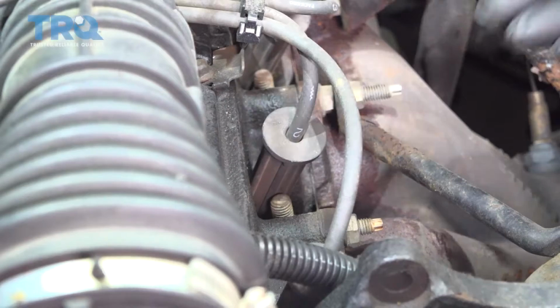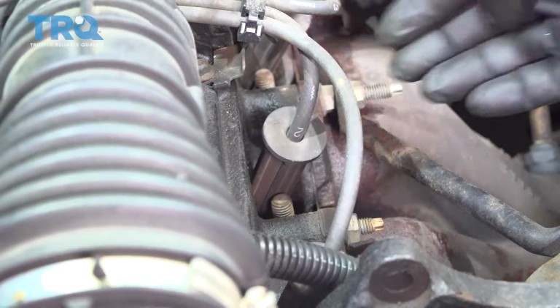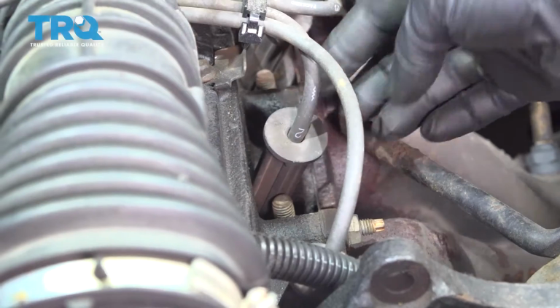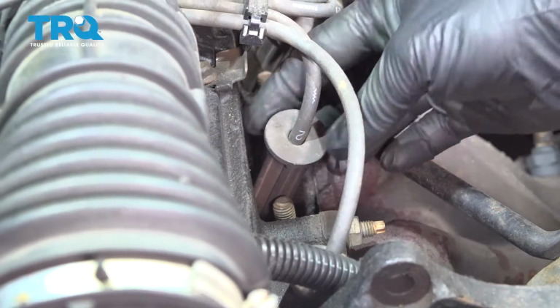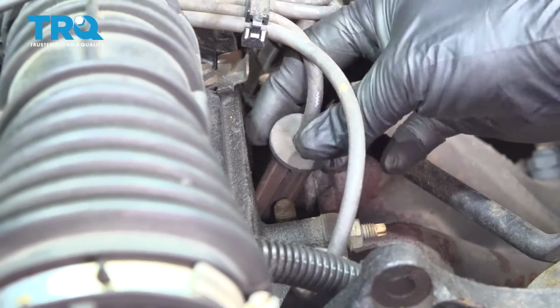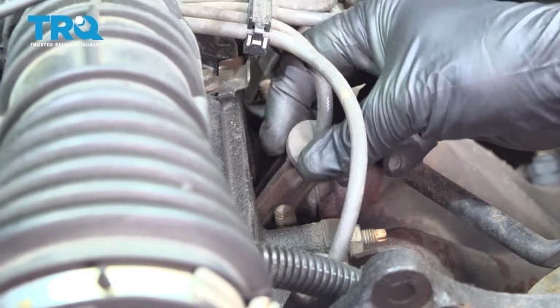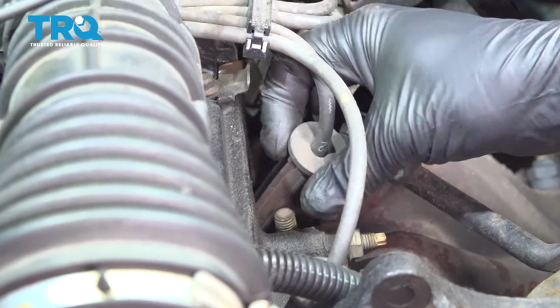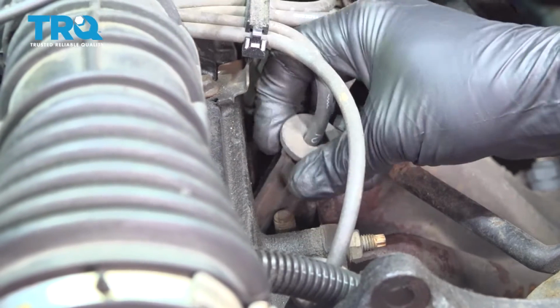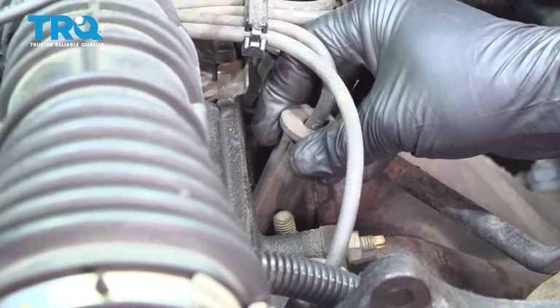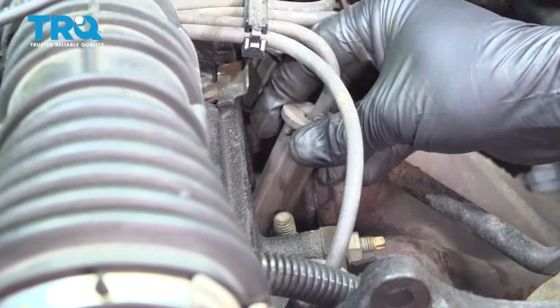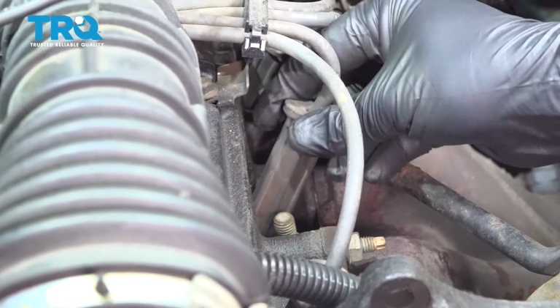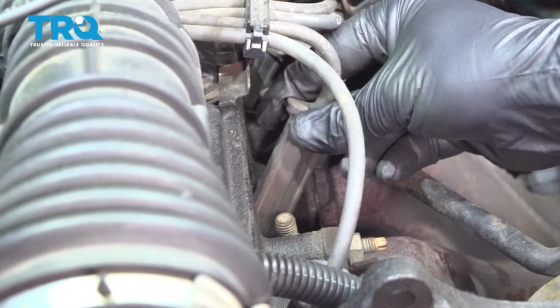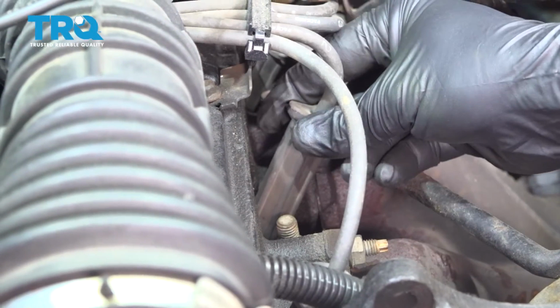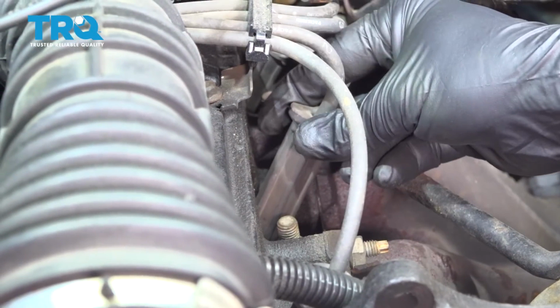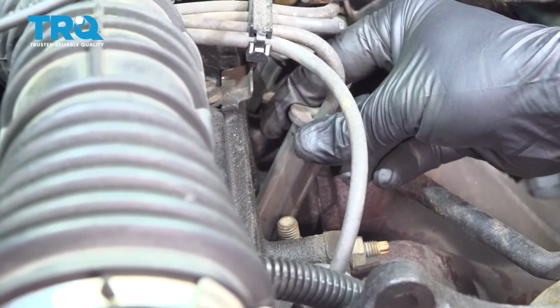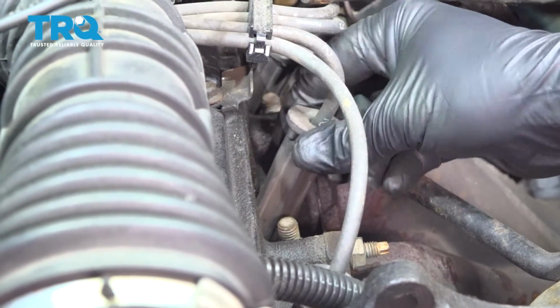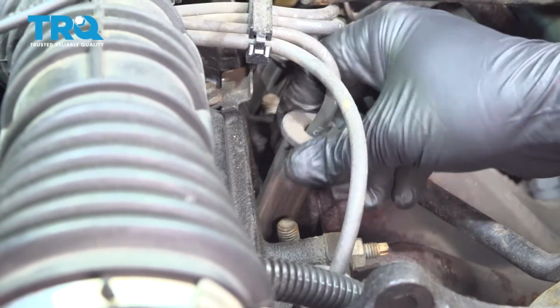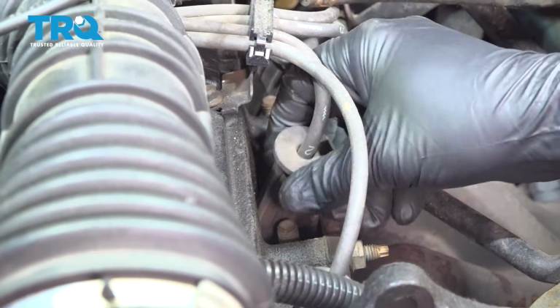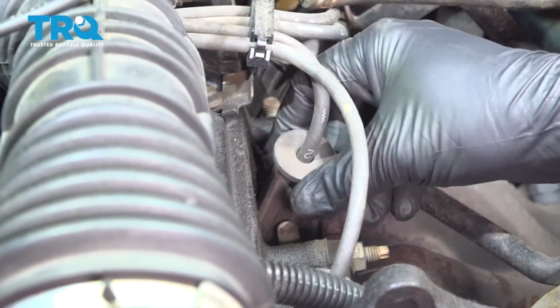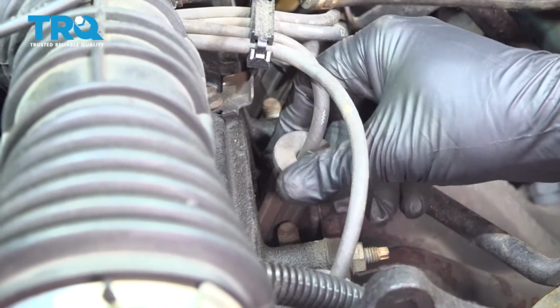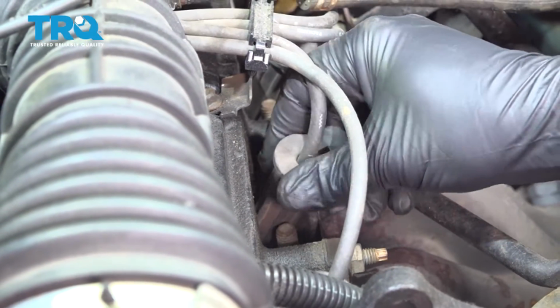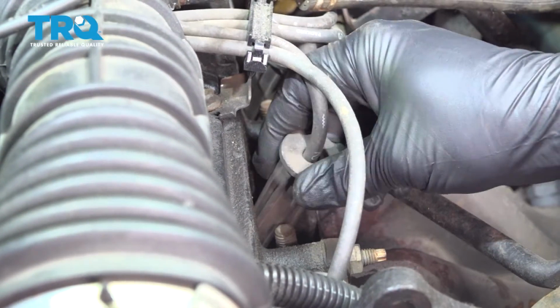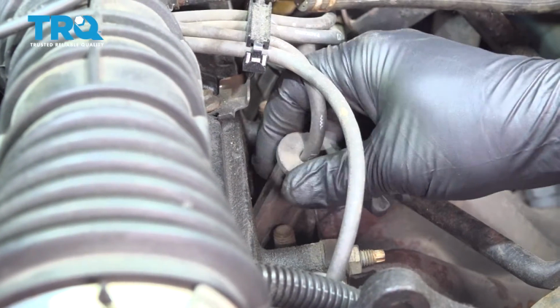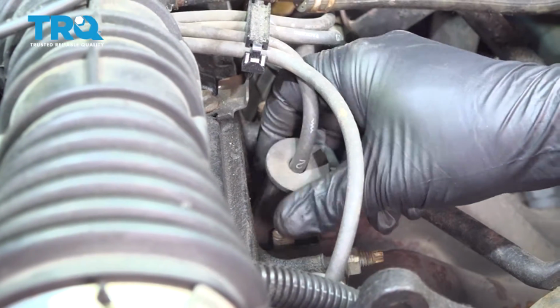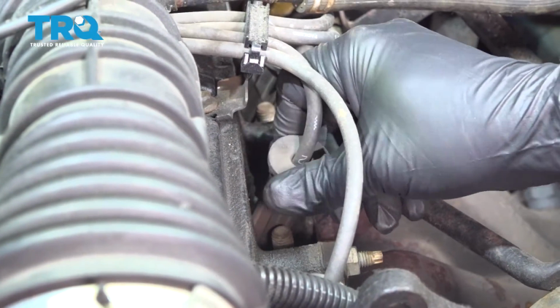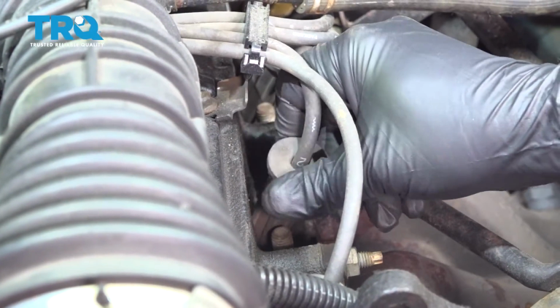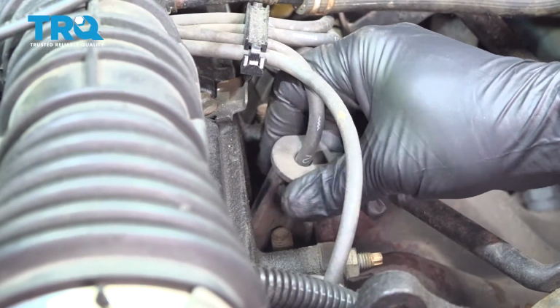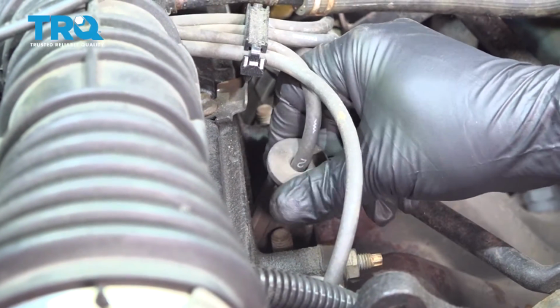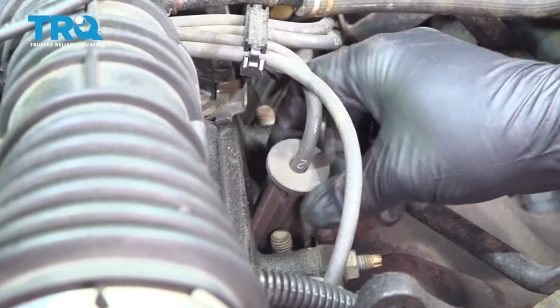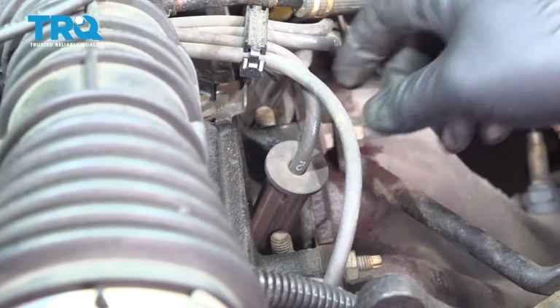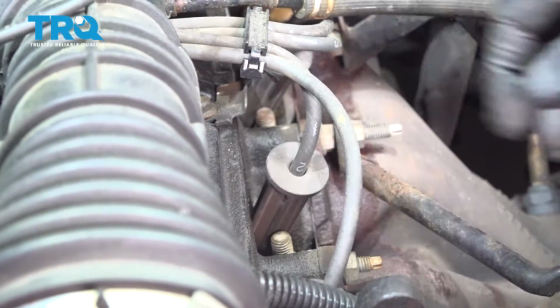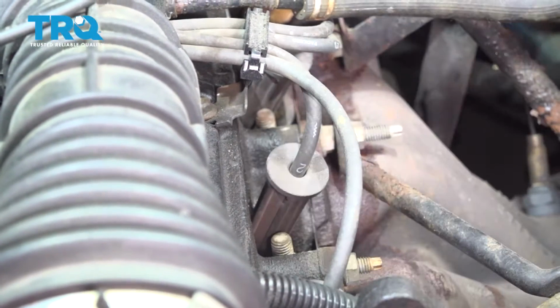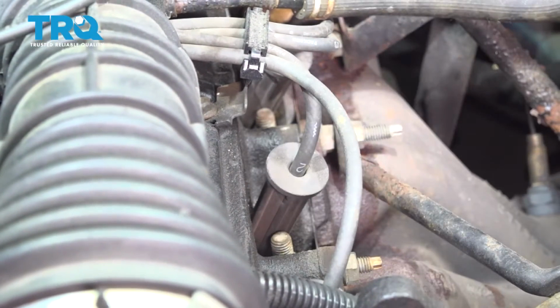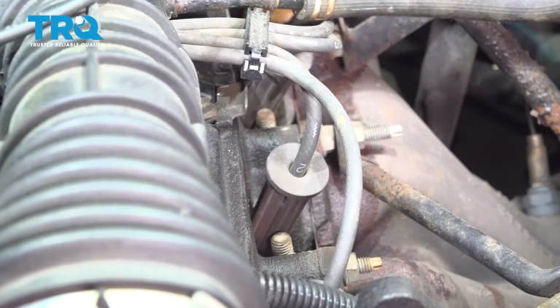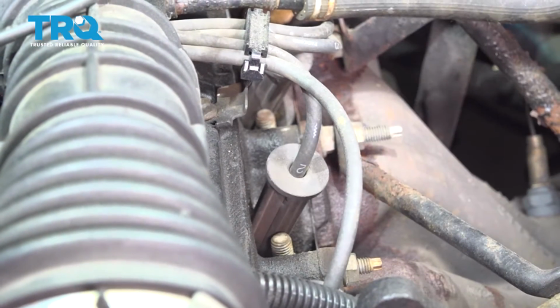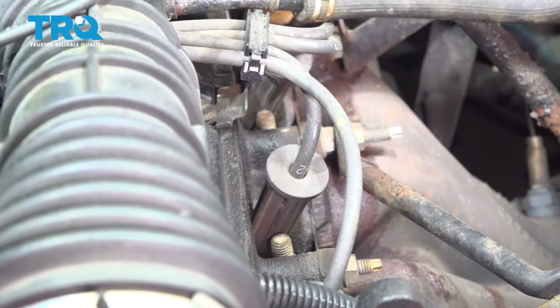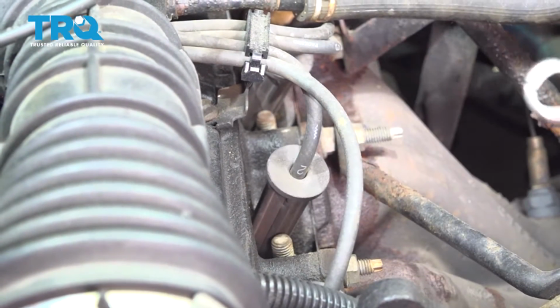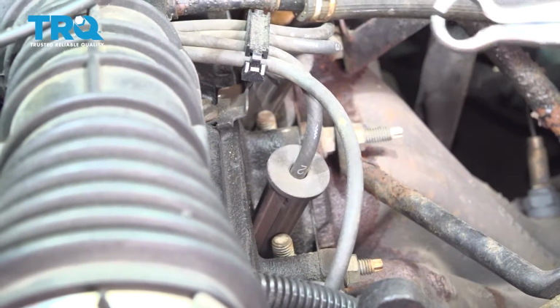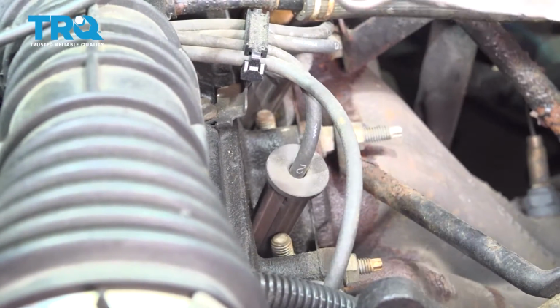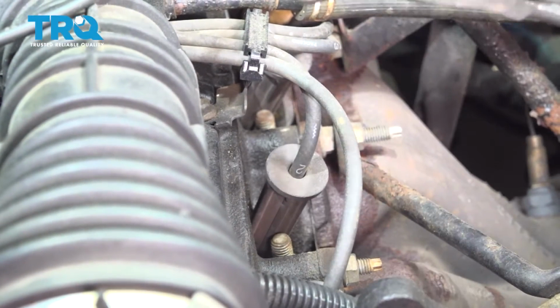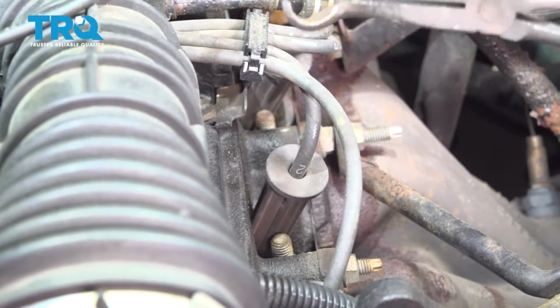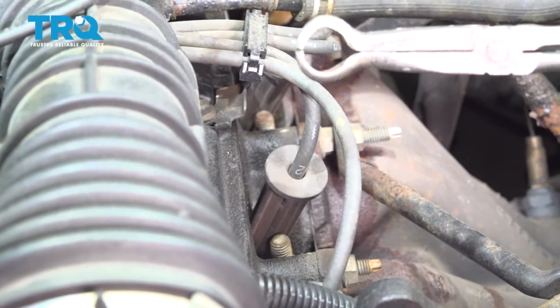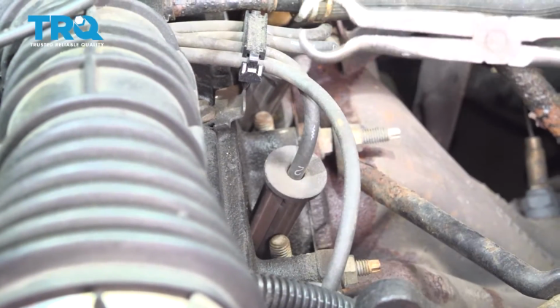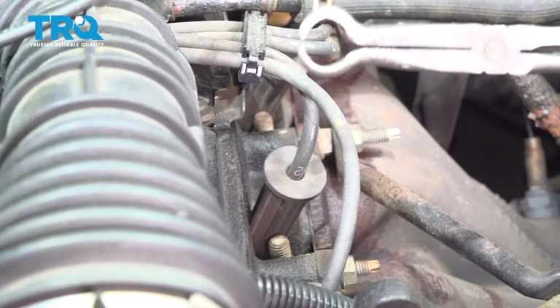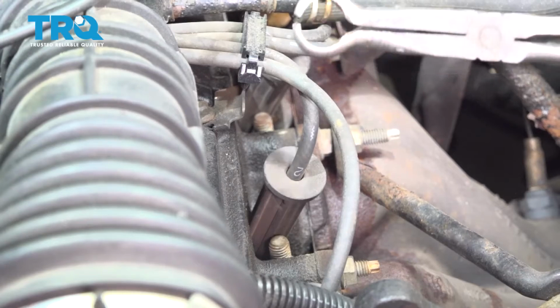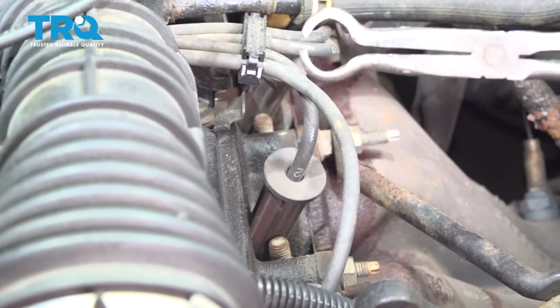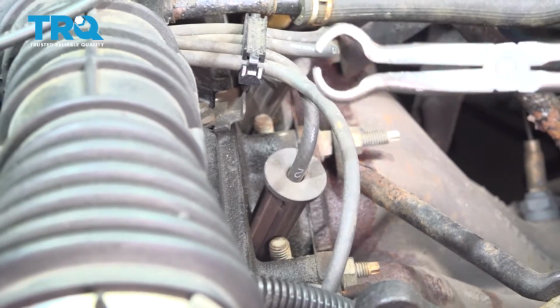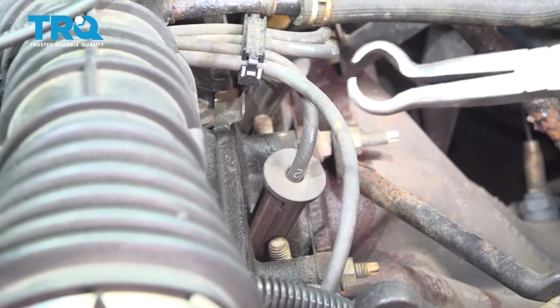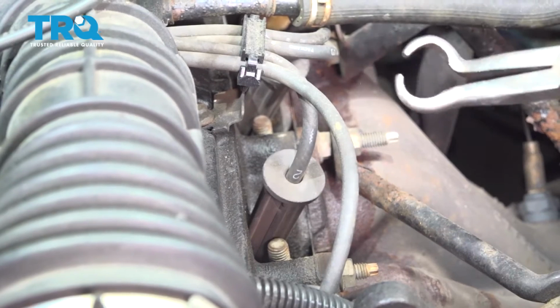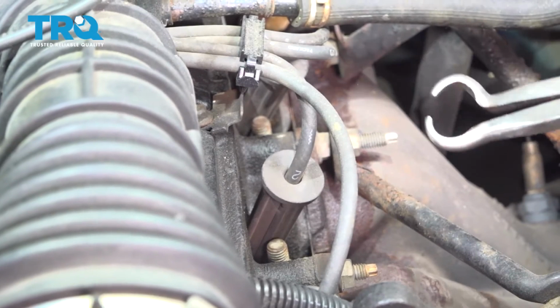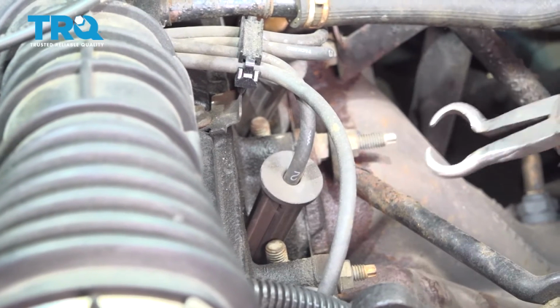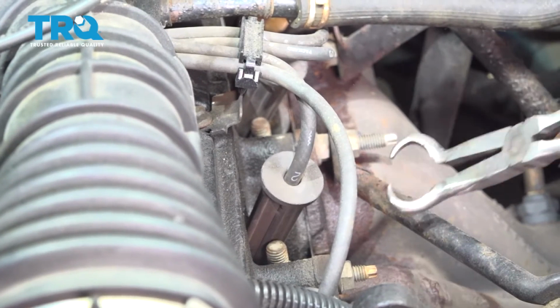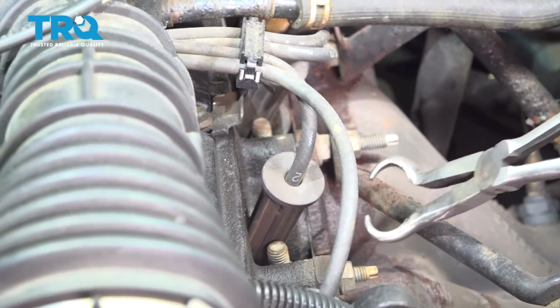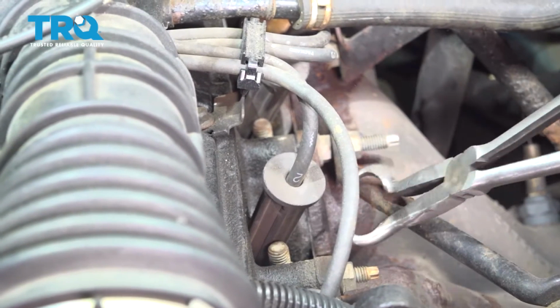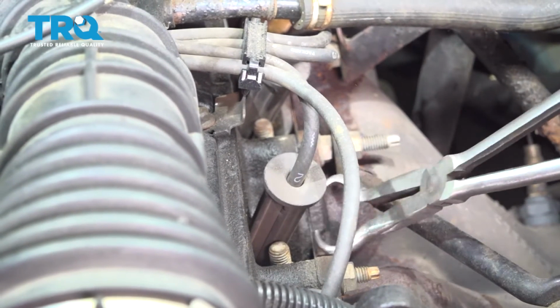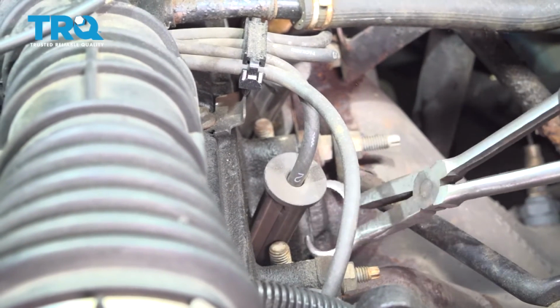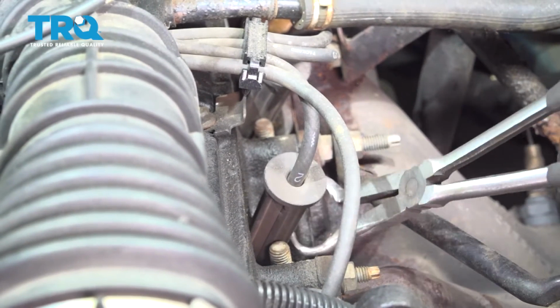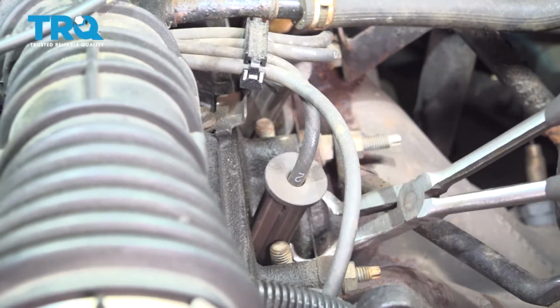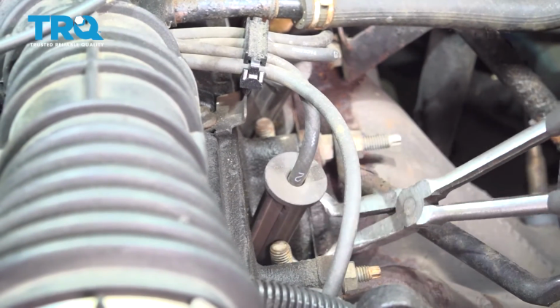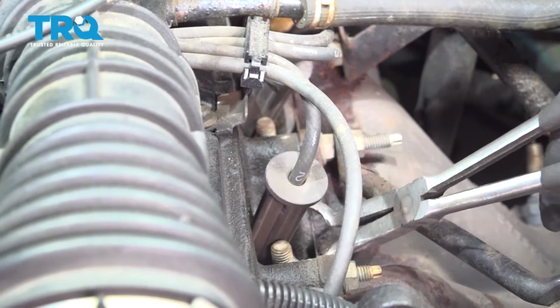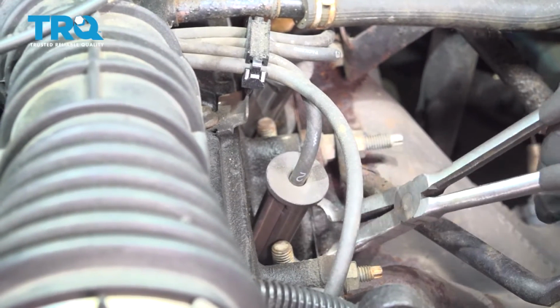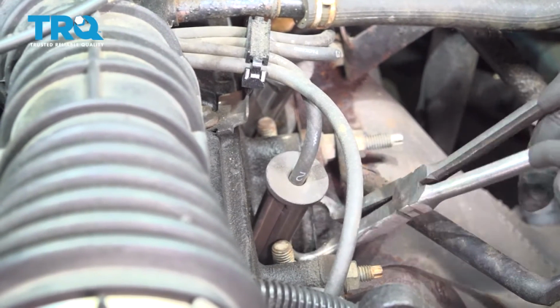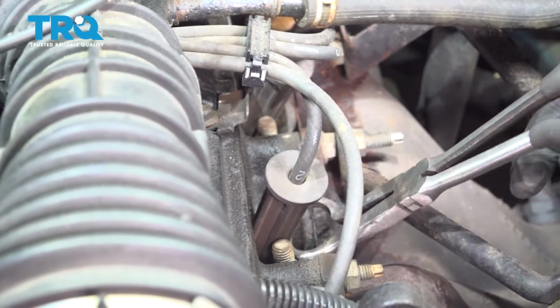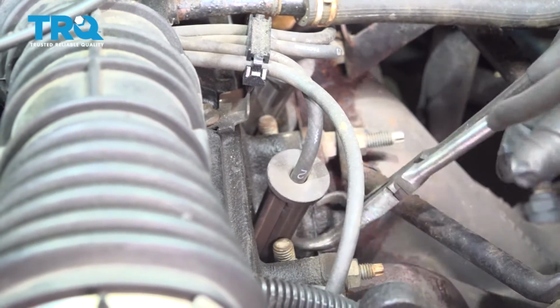Now, I want to go ahead and remove this spark plug boot. Sometimes they're a little bit tough to get off. If you have a pair of pliers like this here, they can be very, very handy.